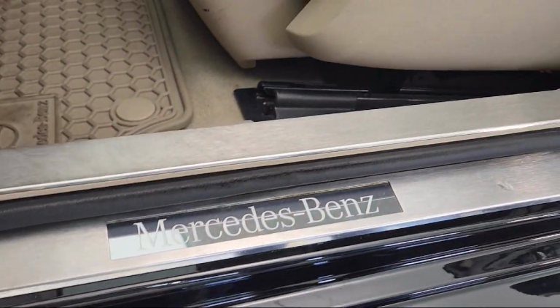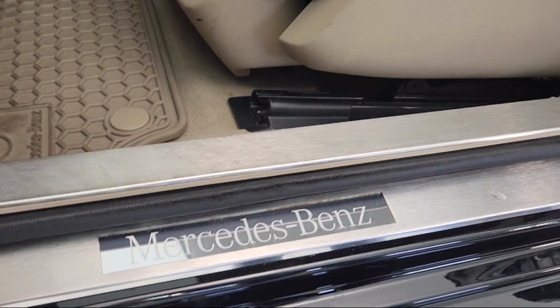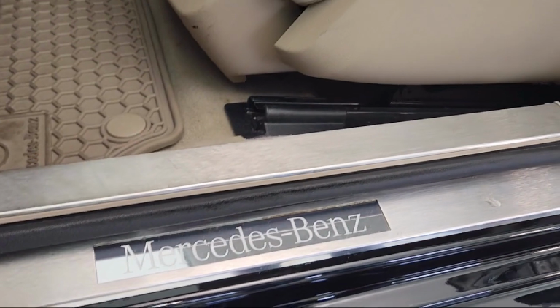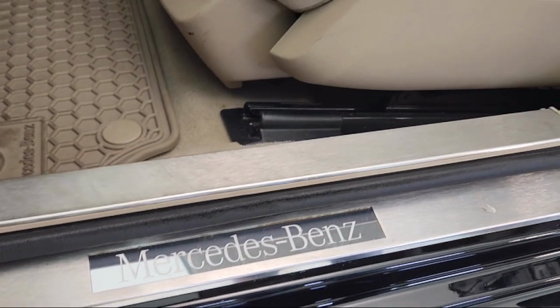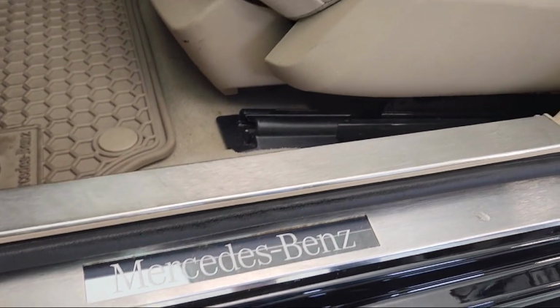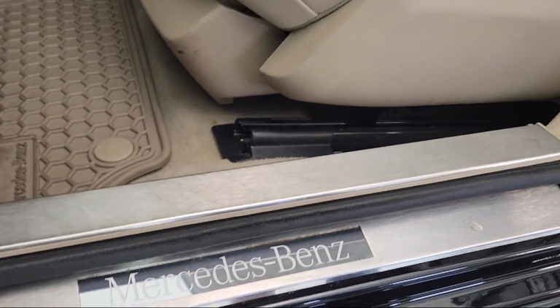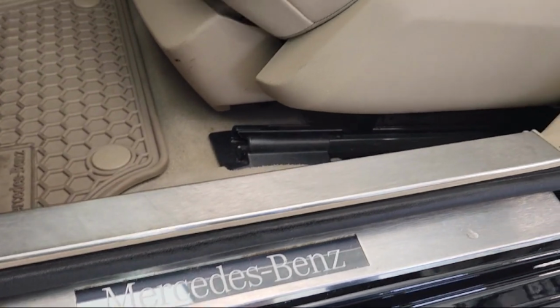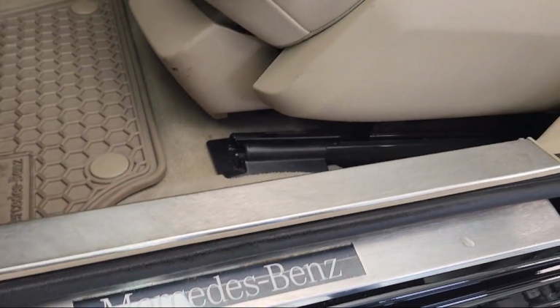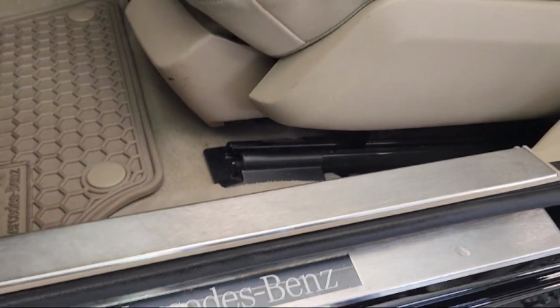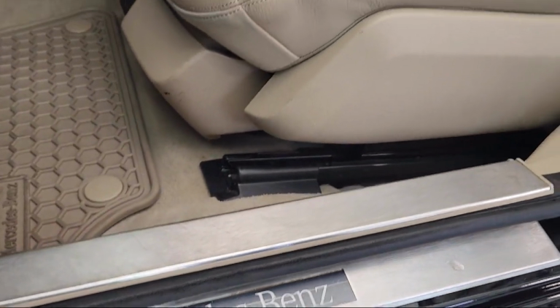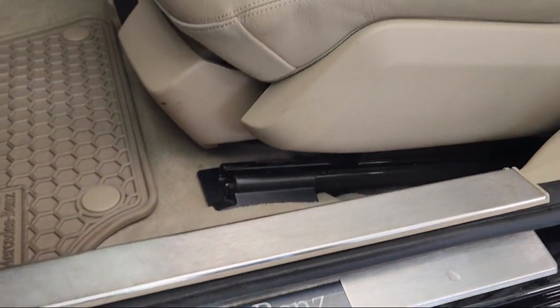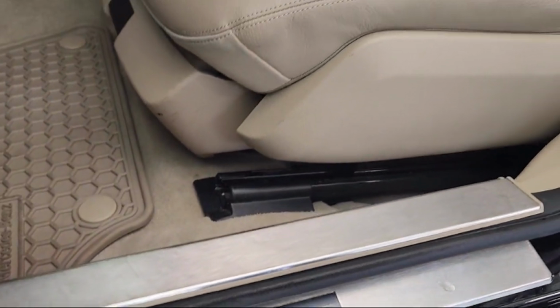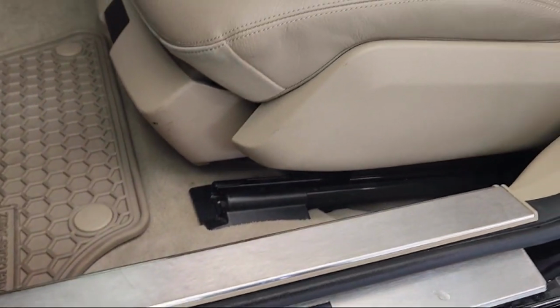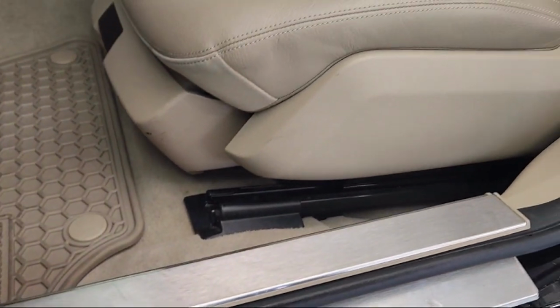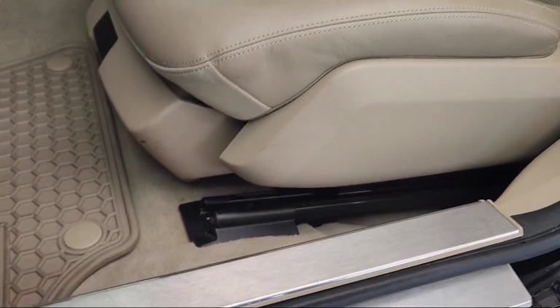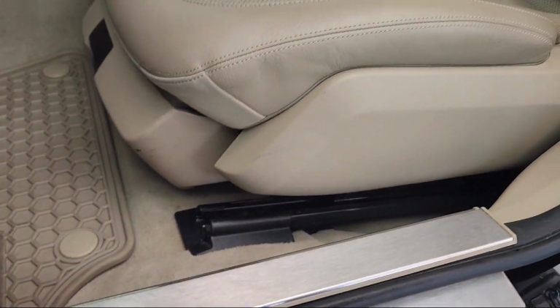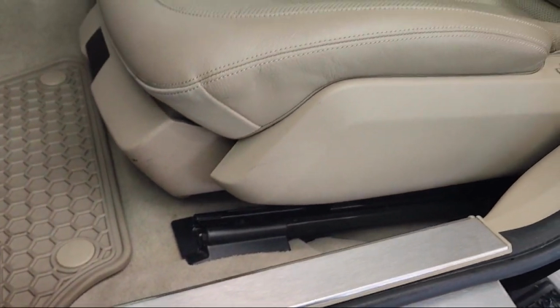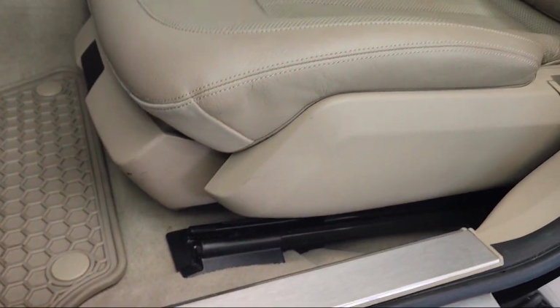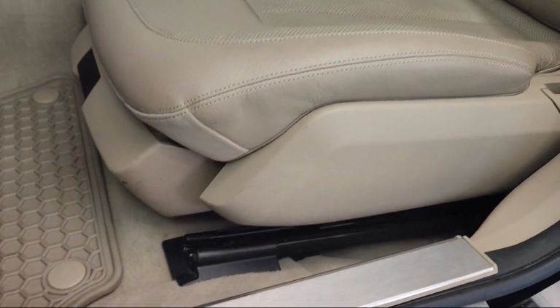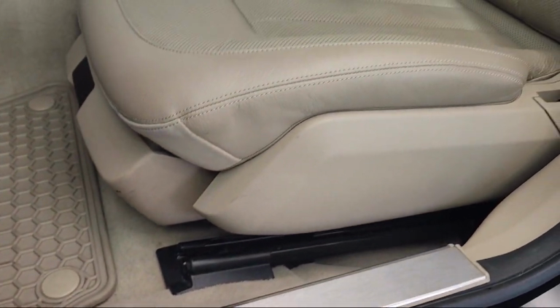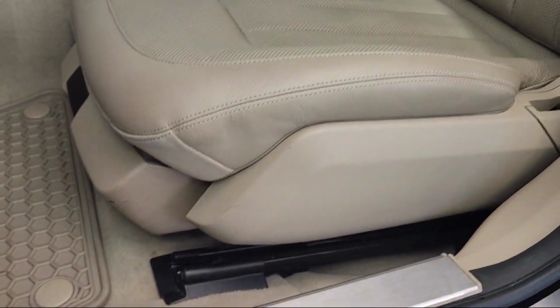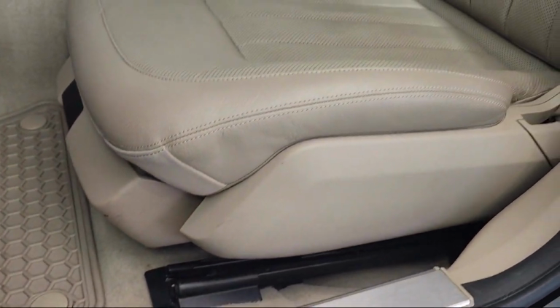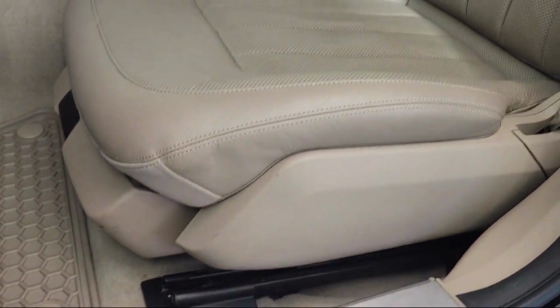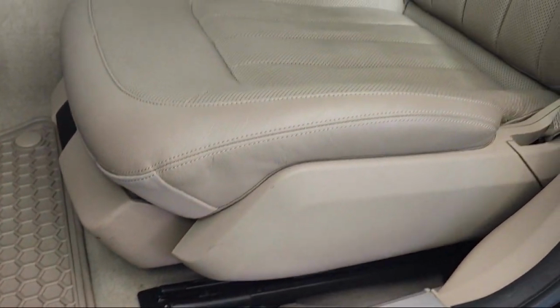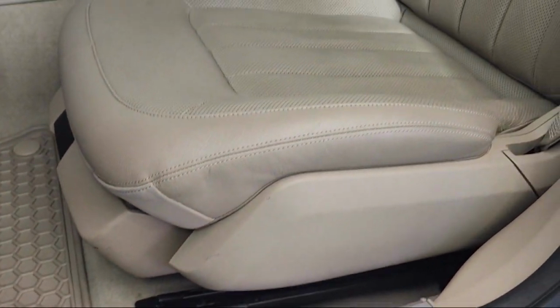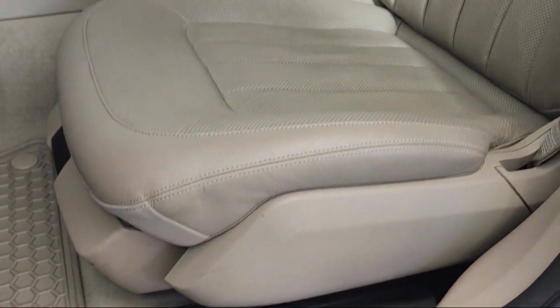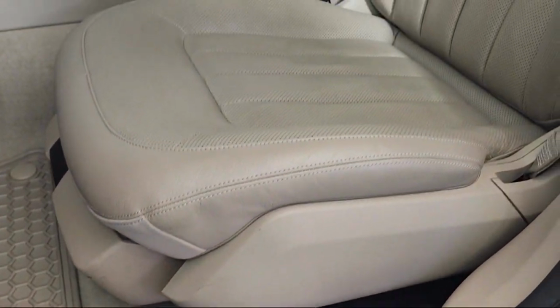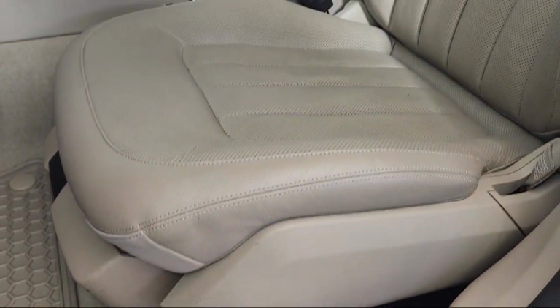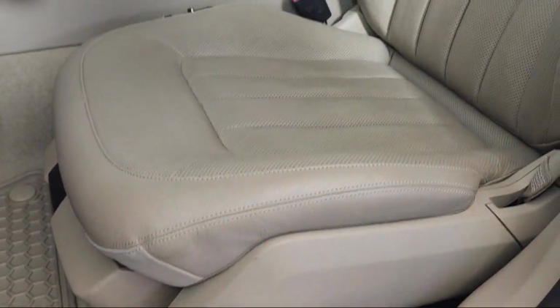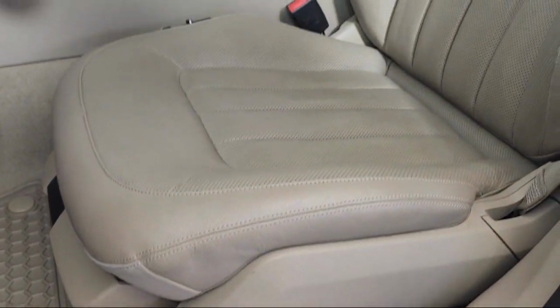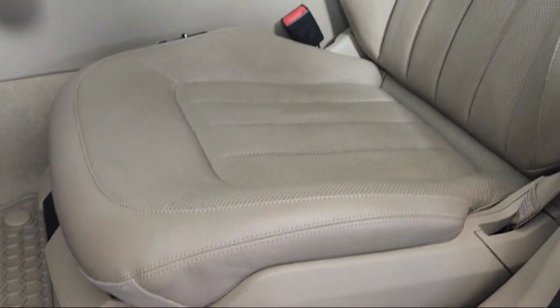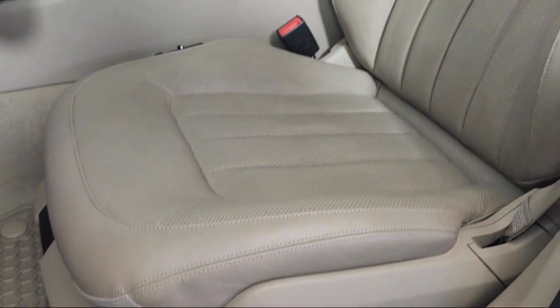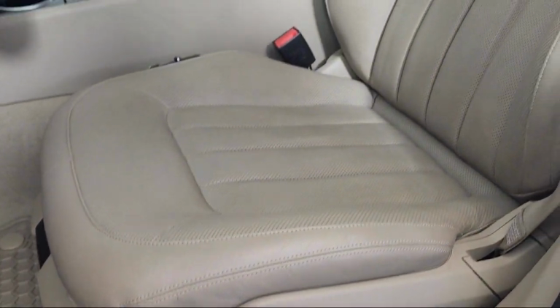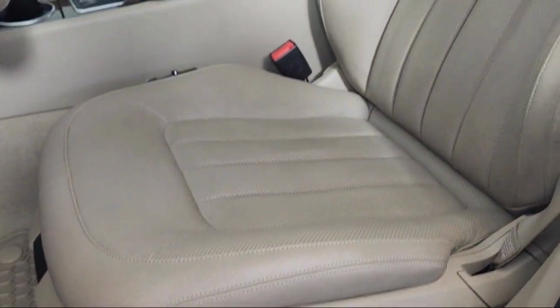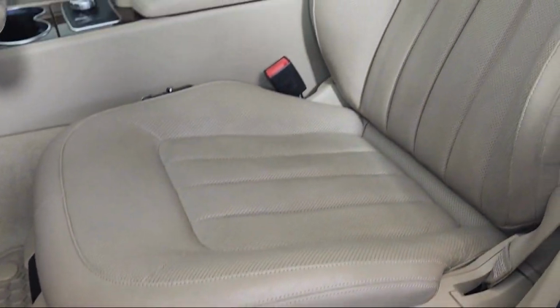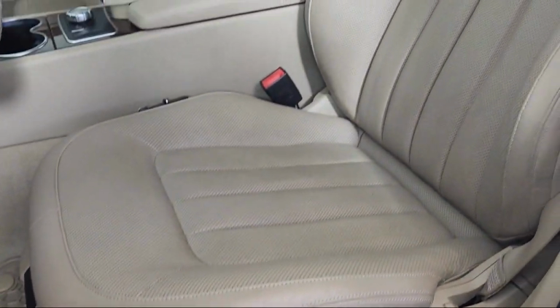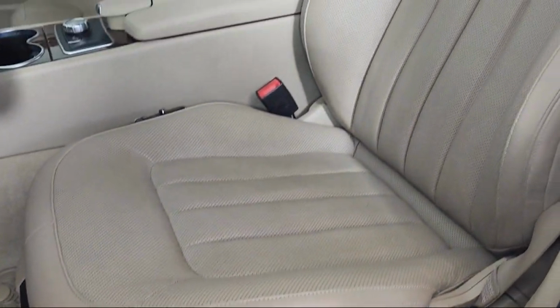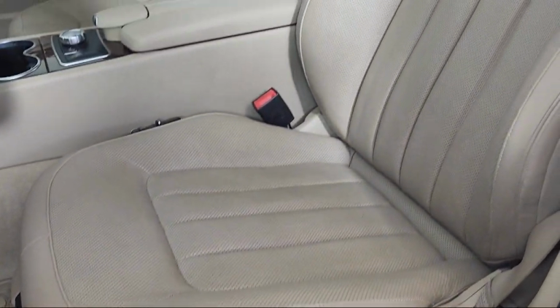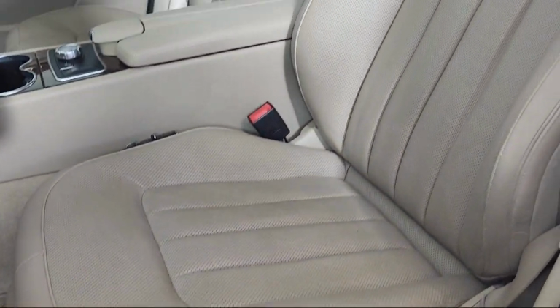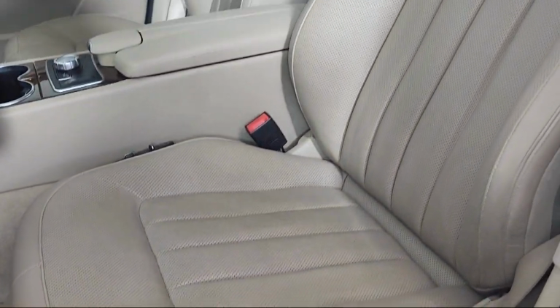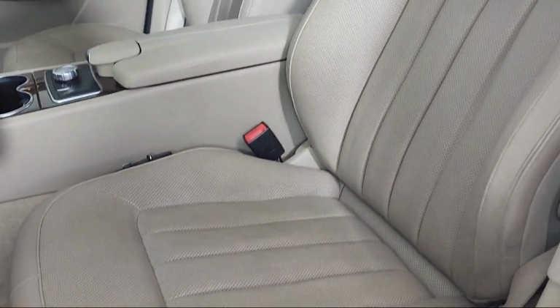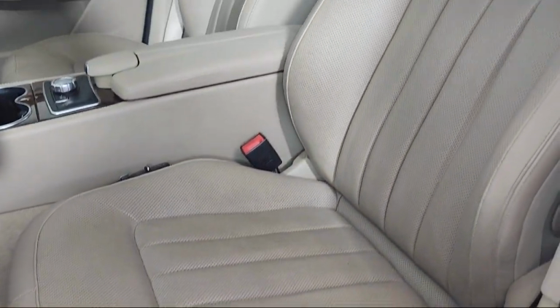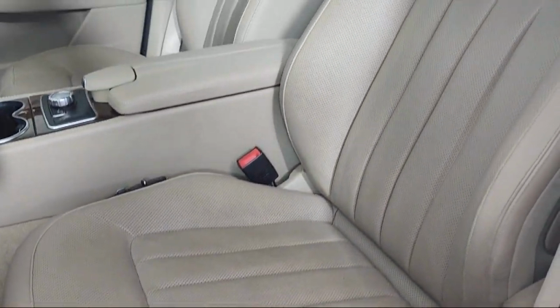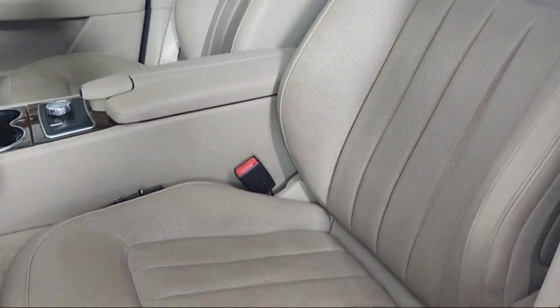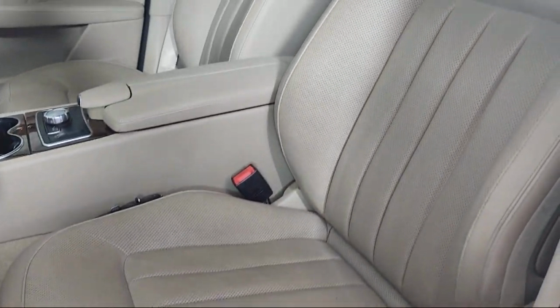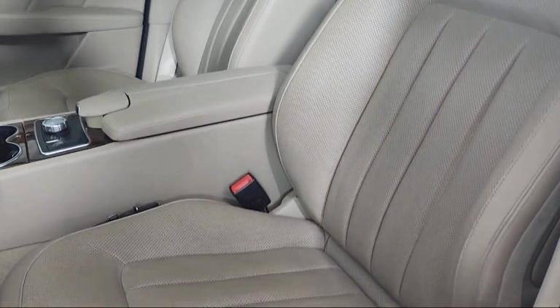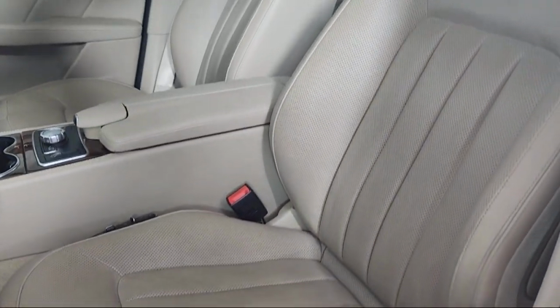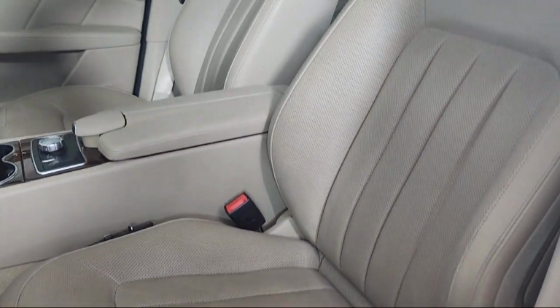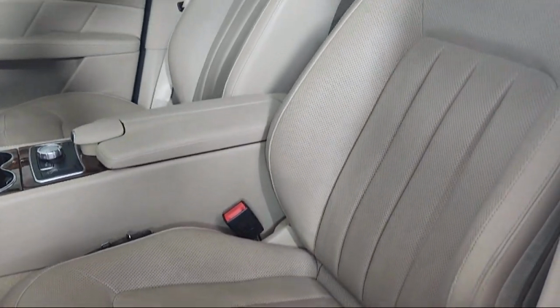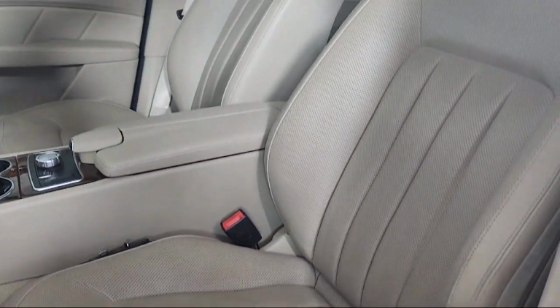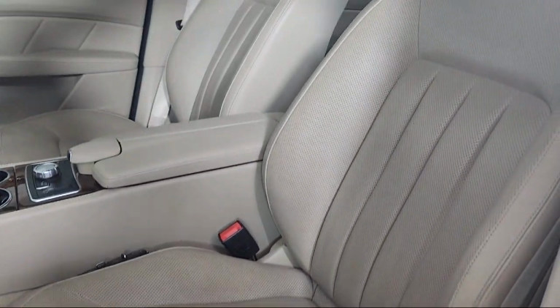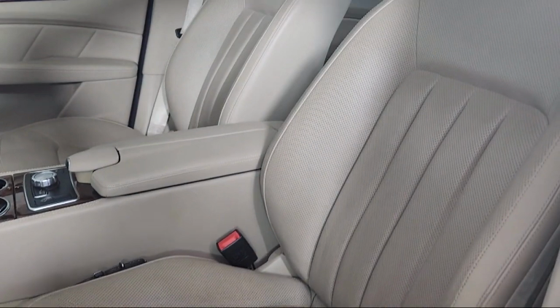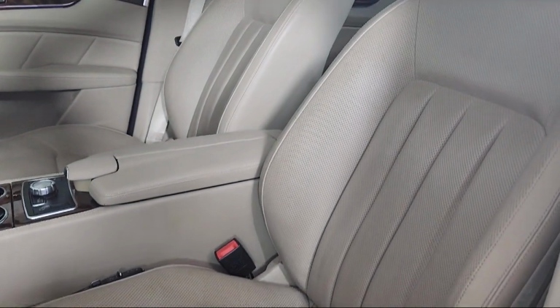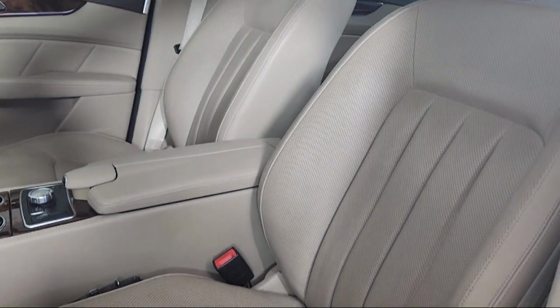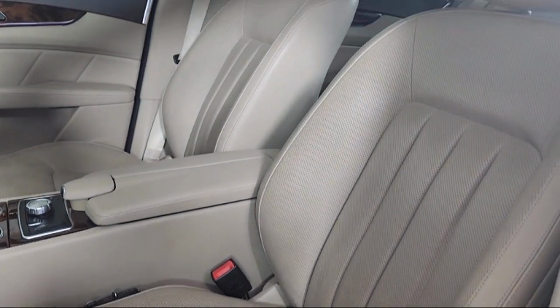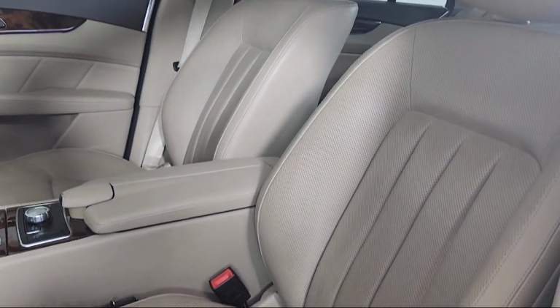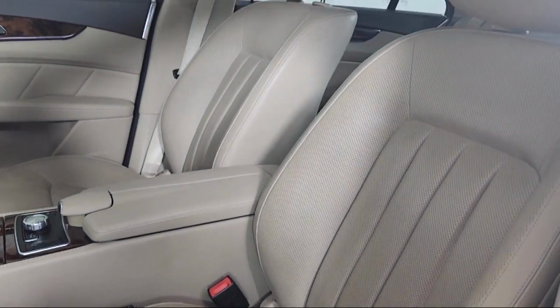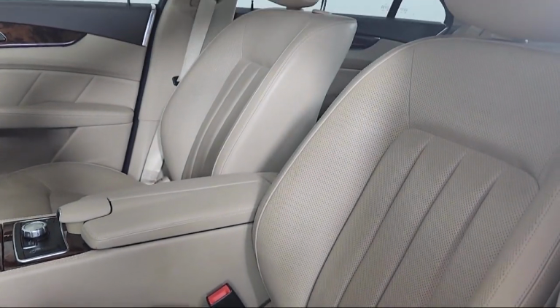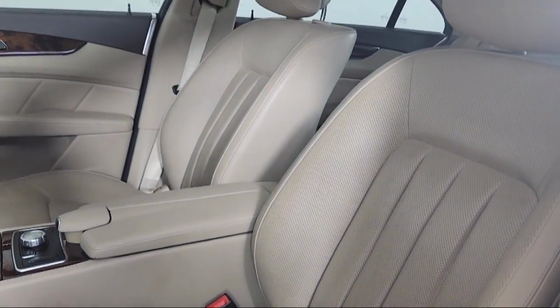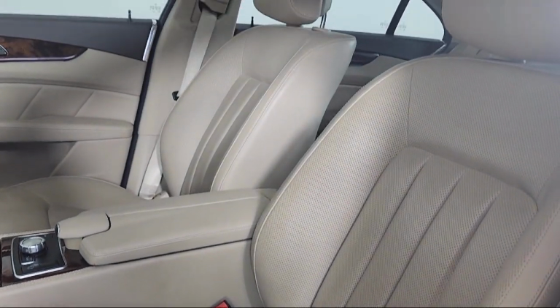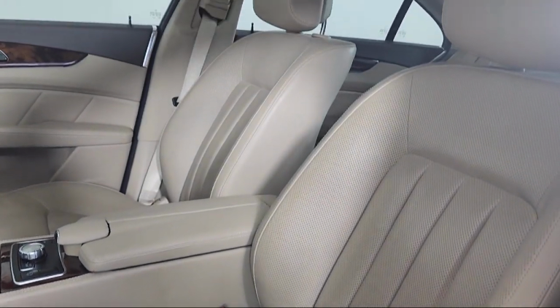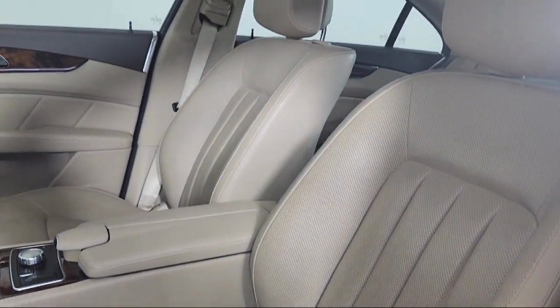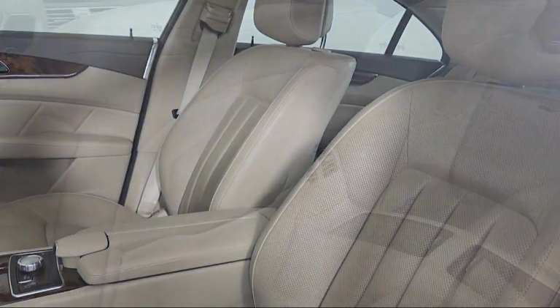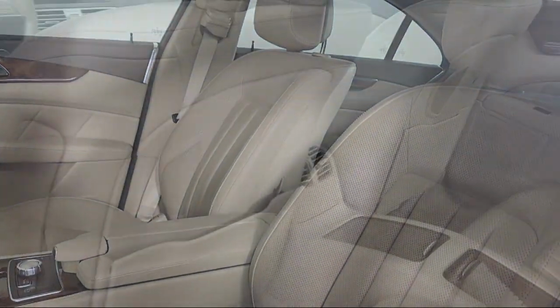Schedule your contactless test drive today and experience why our clients keep coming back to Your Mercedes. We'll see you next time.